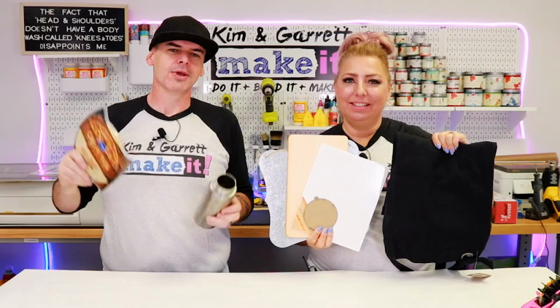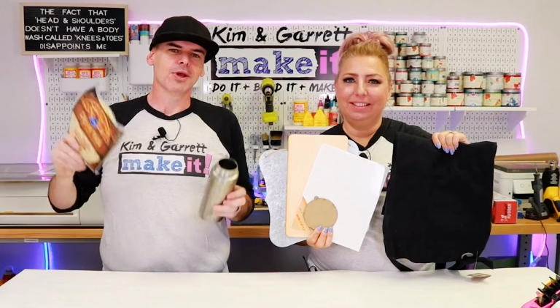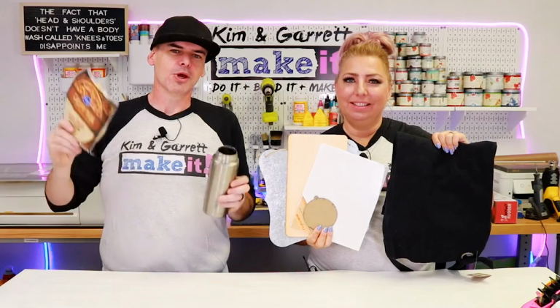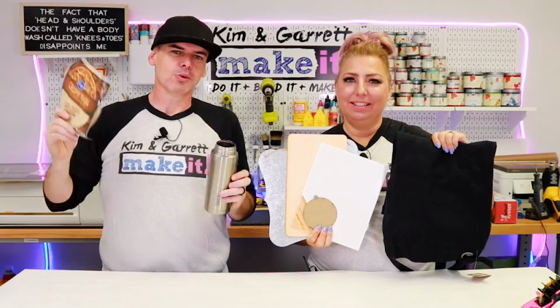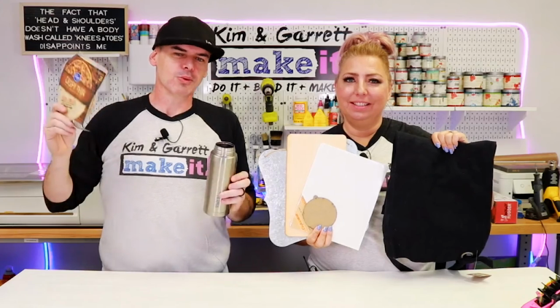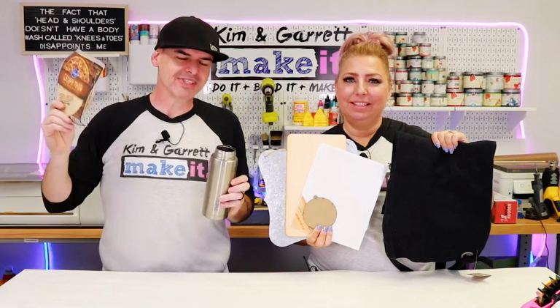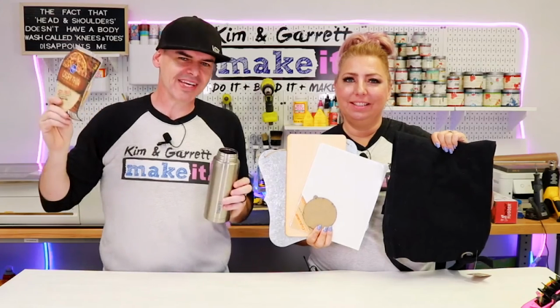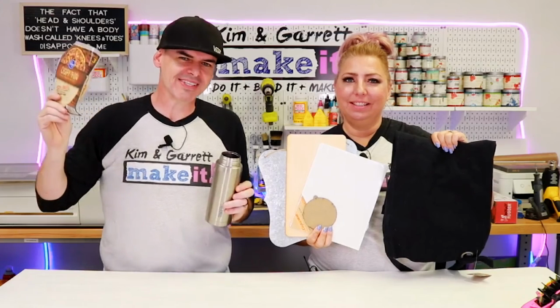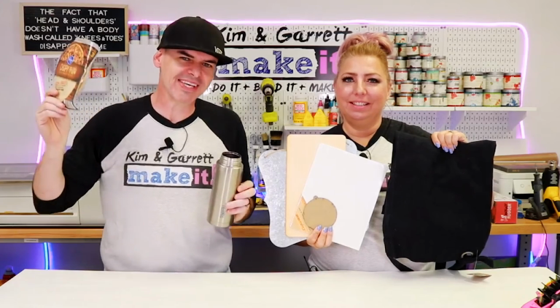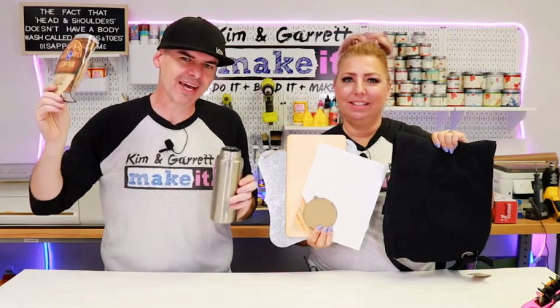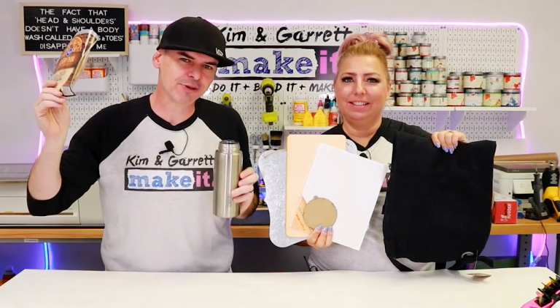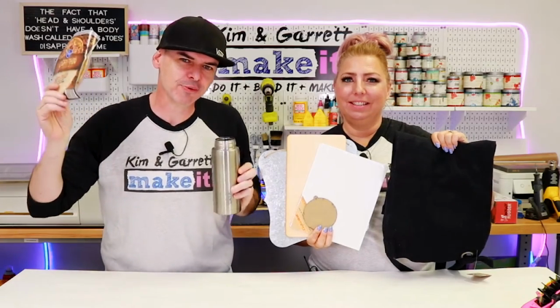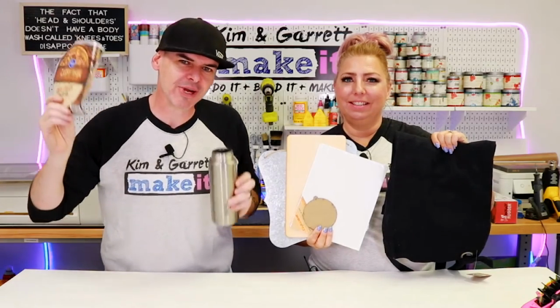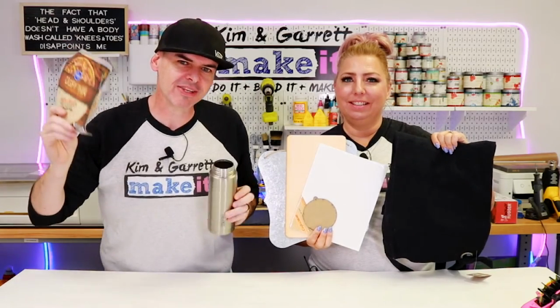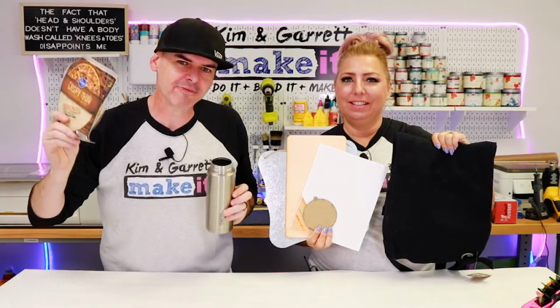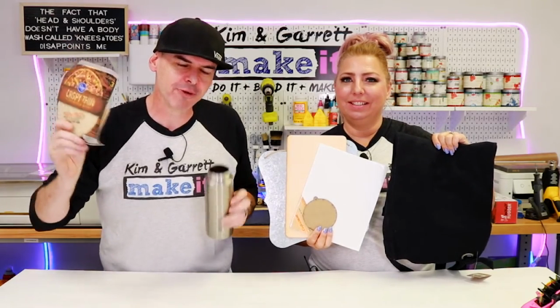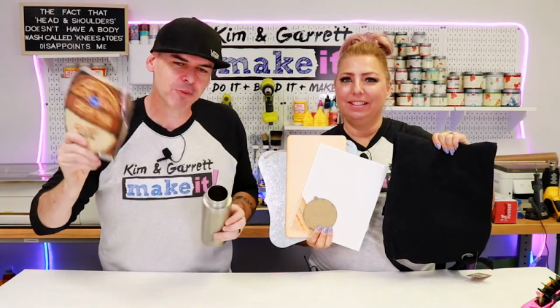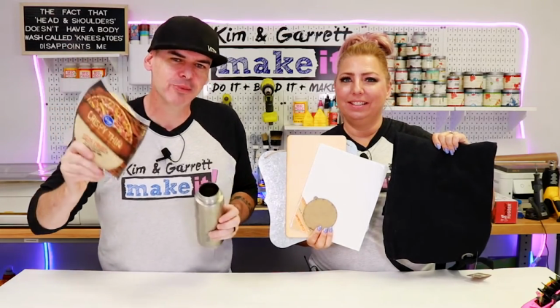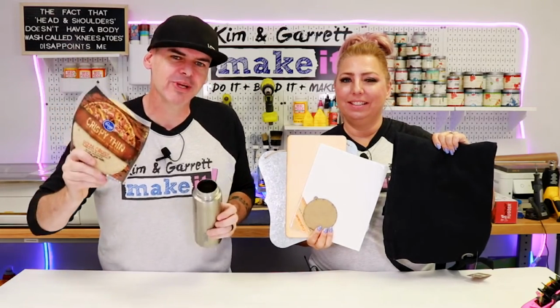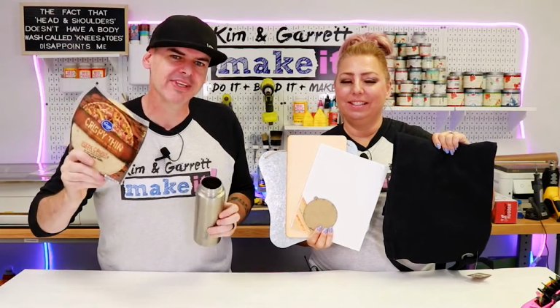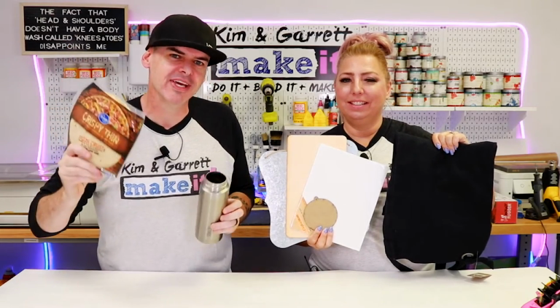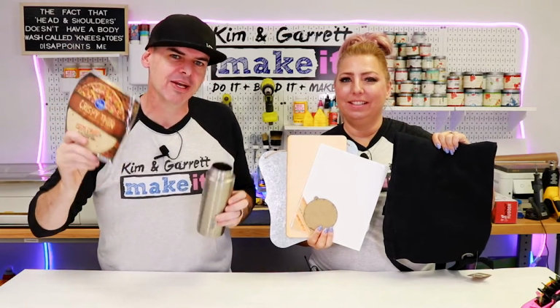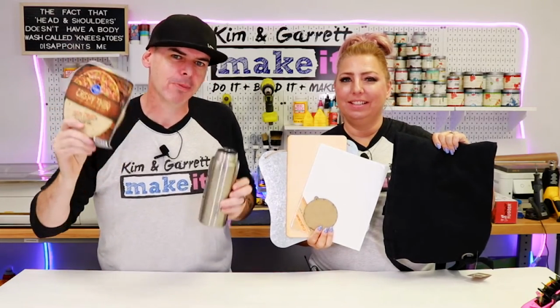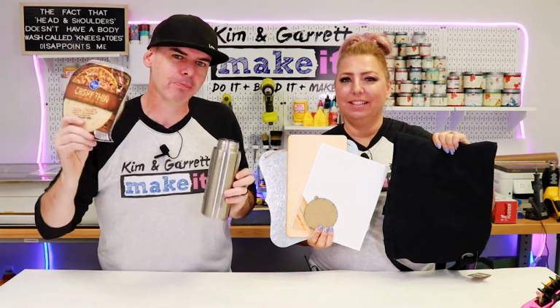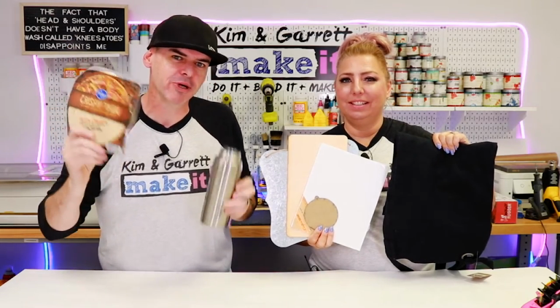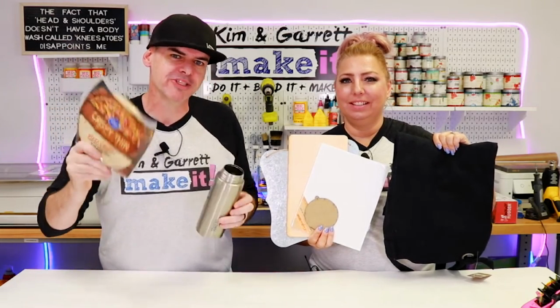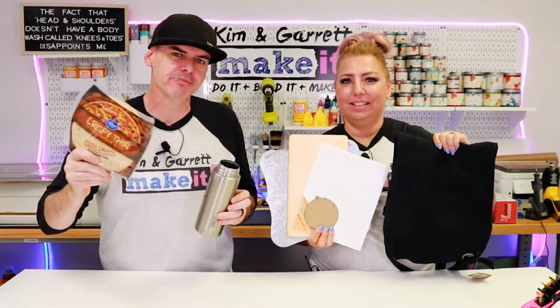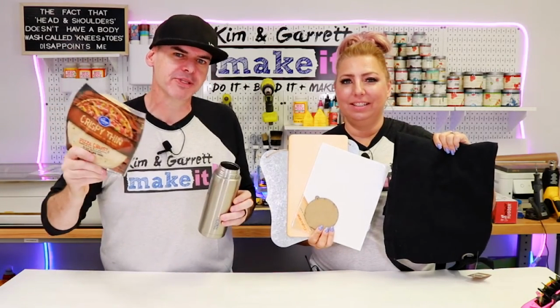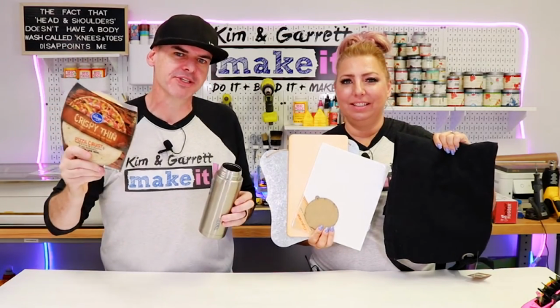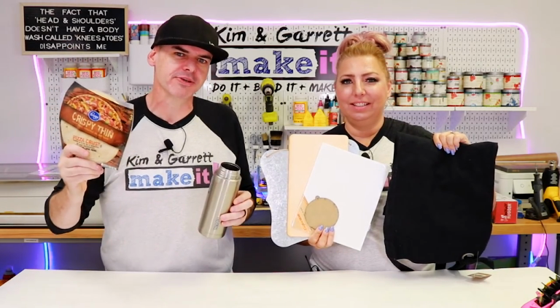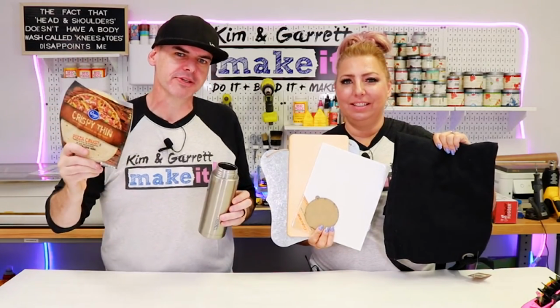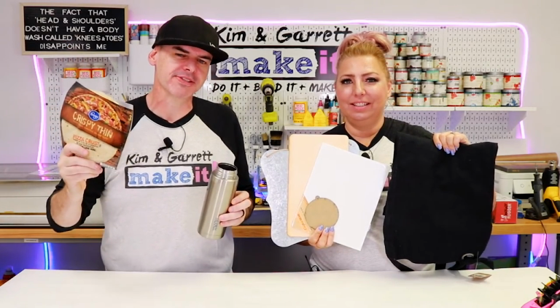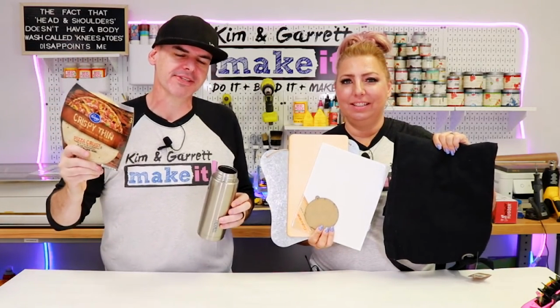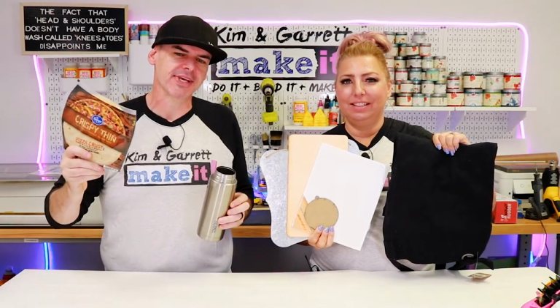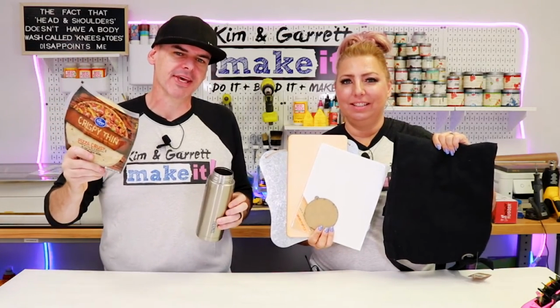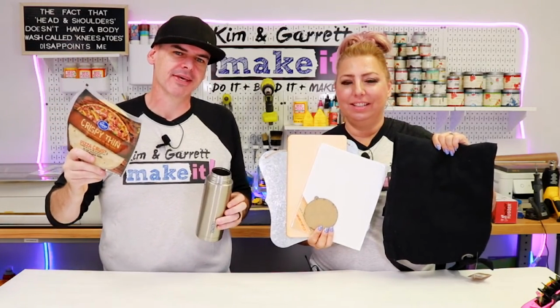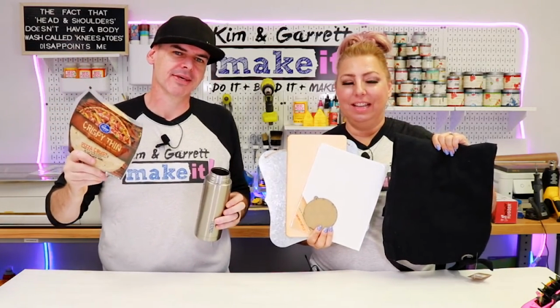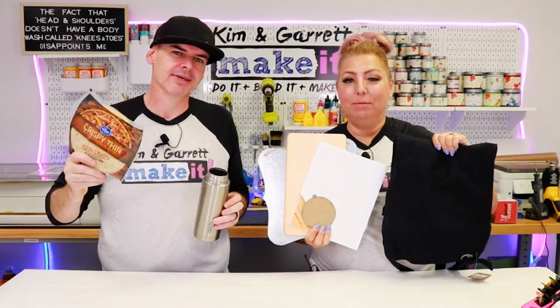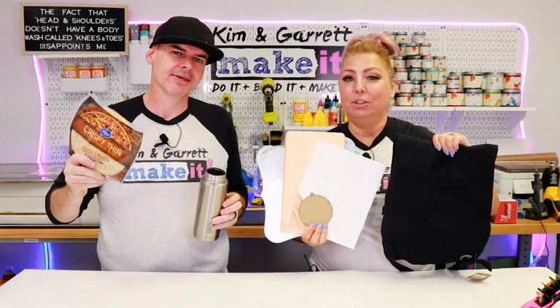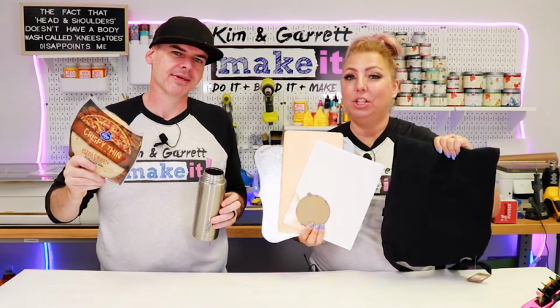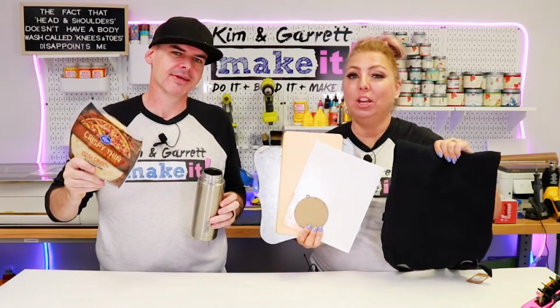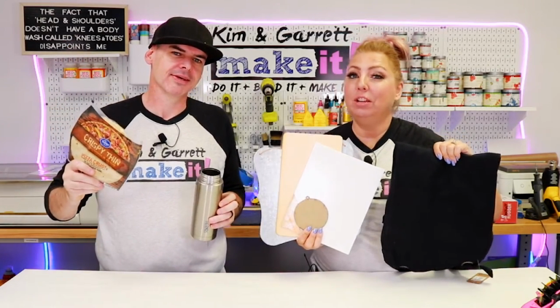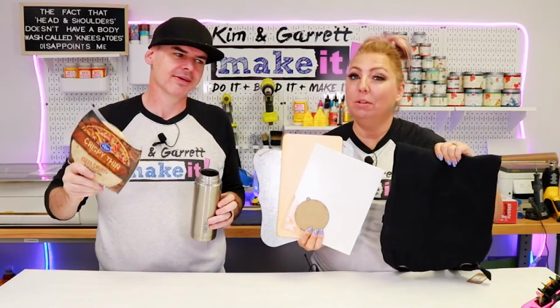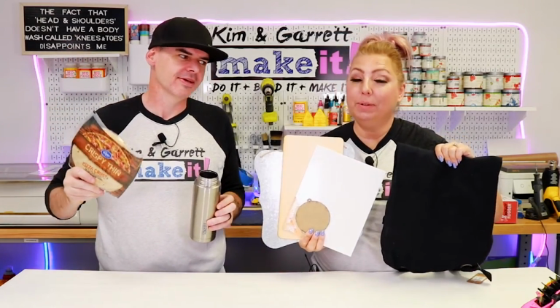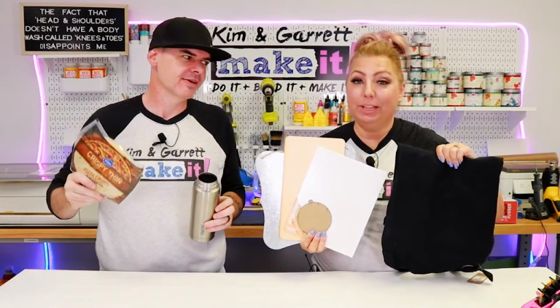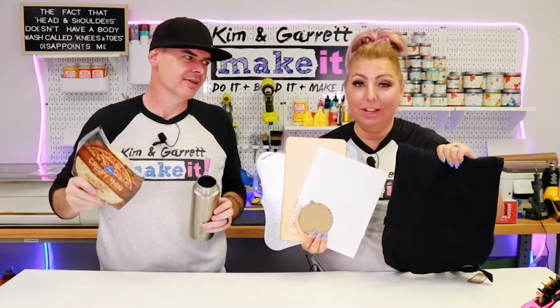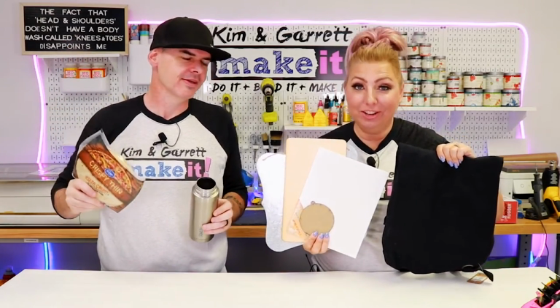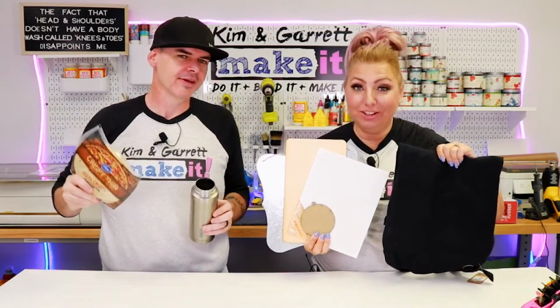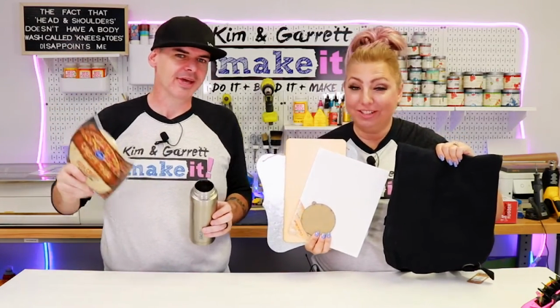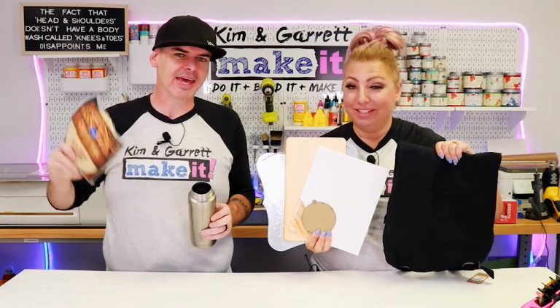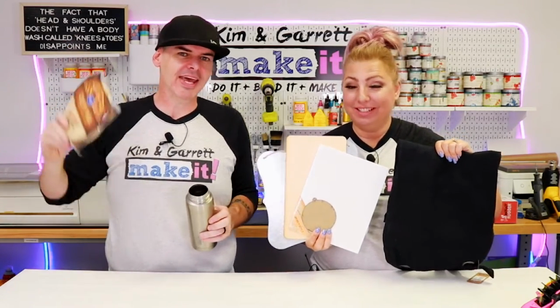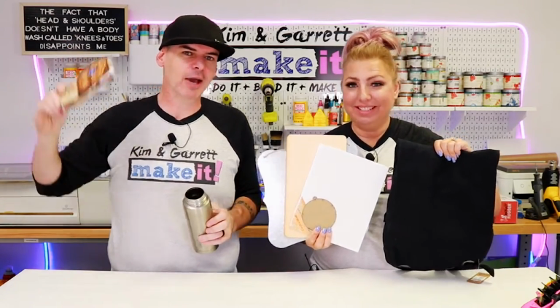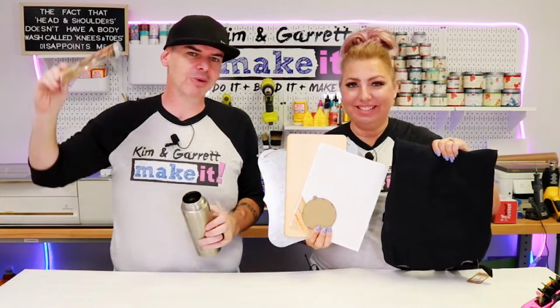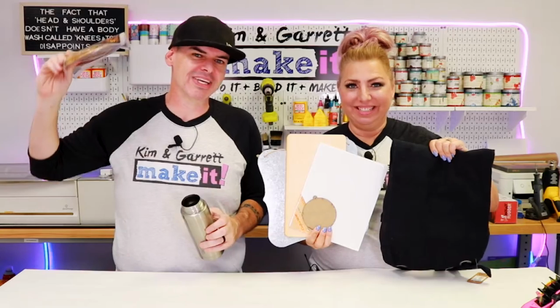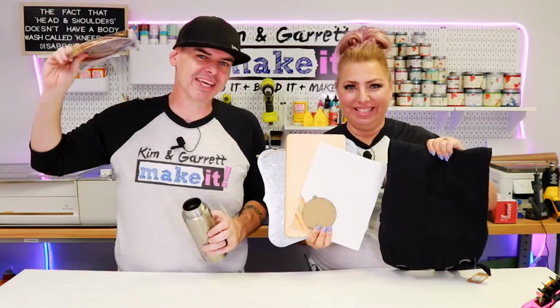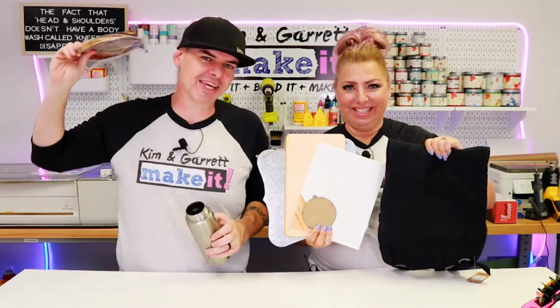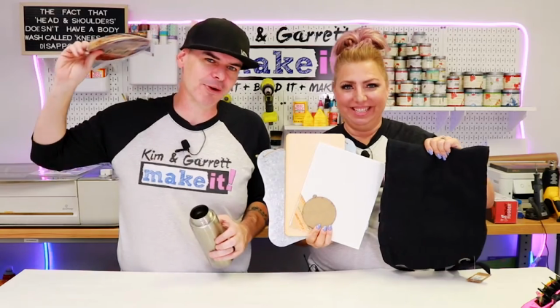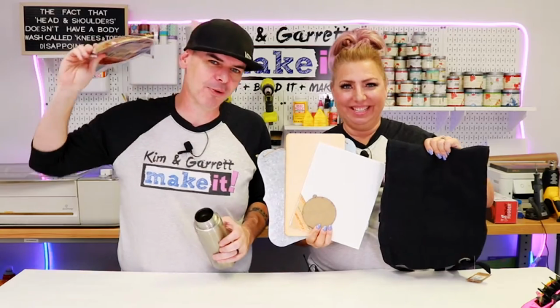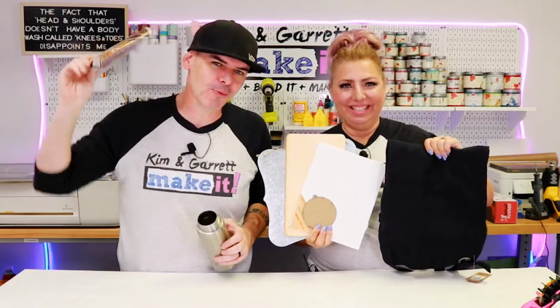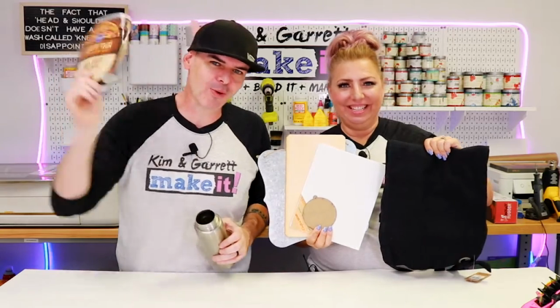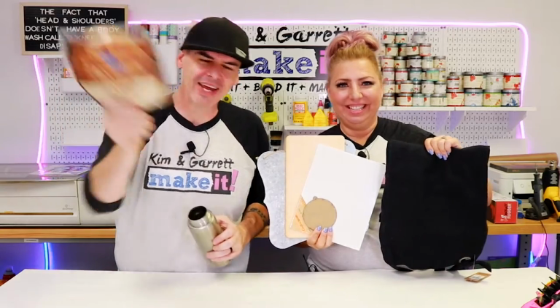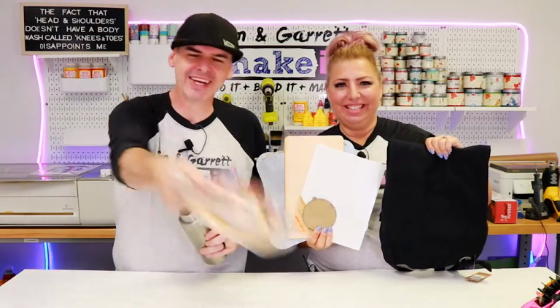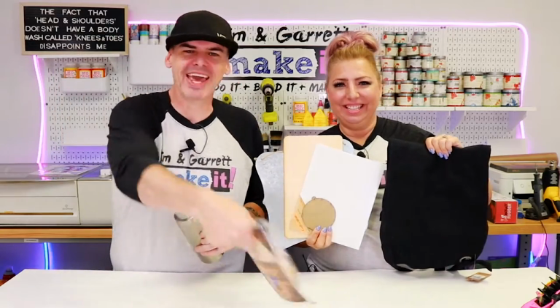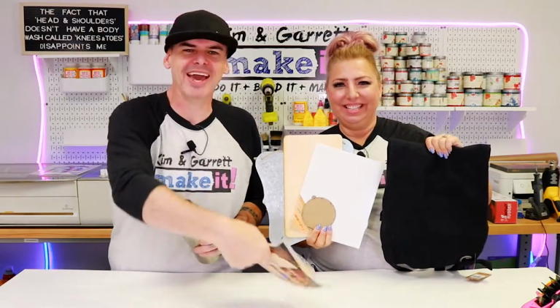We're testing out direct-to-film printing on a bunch of materials today, and we'll show you what we learned and how we did it.